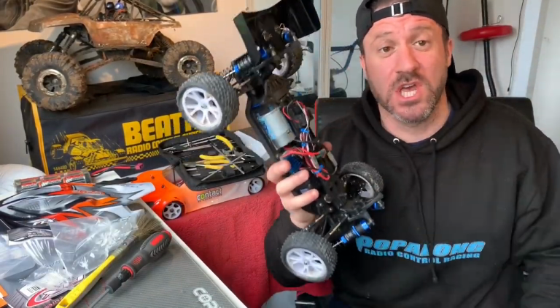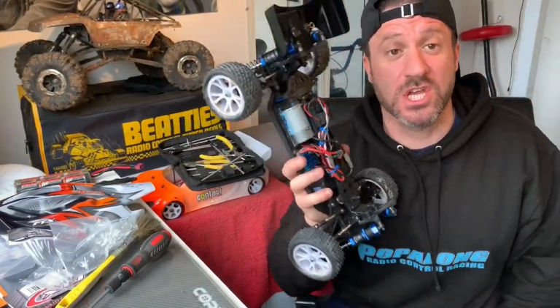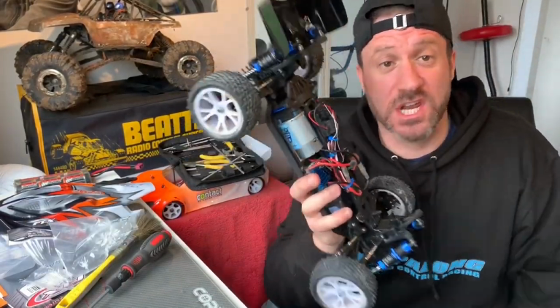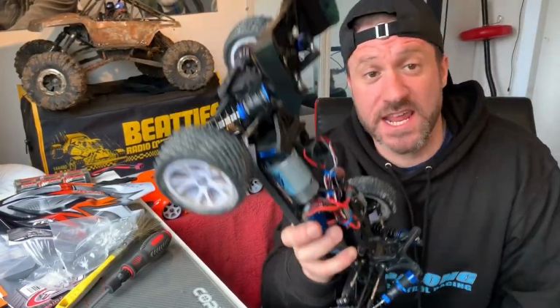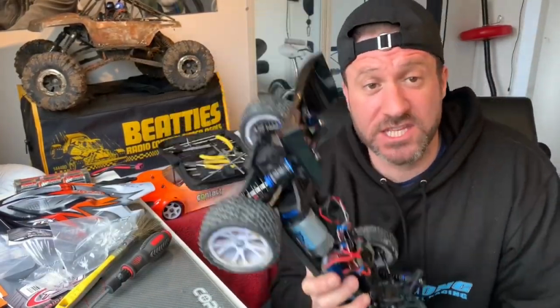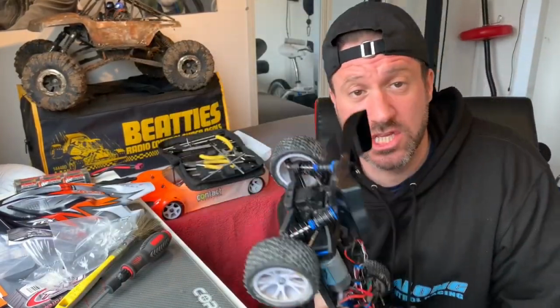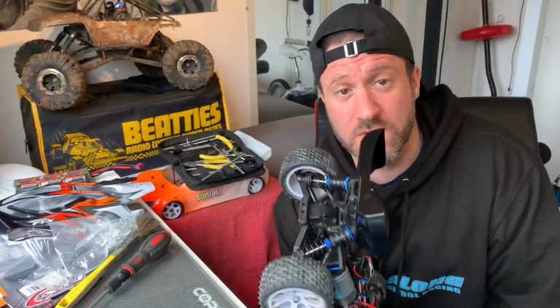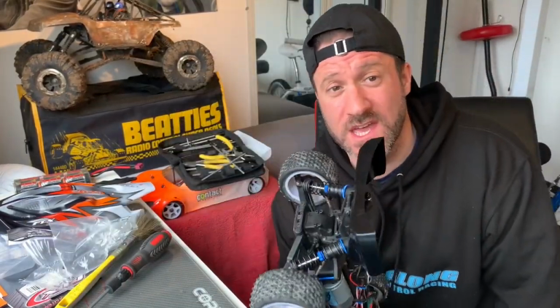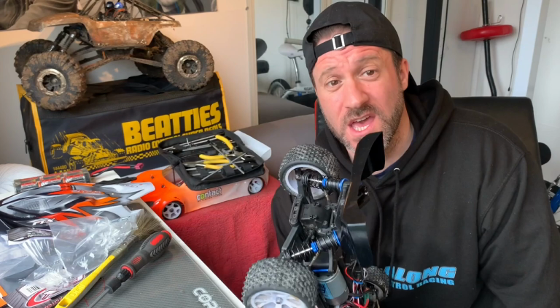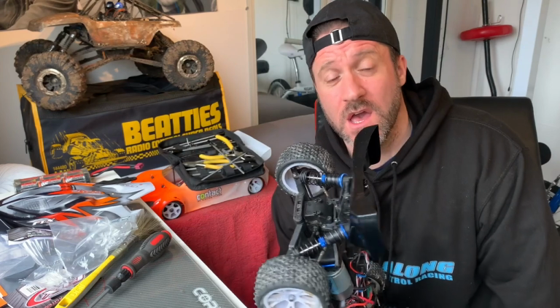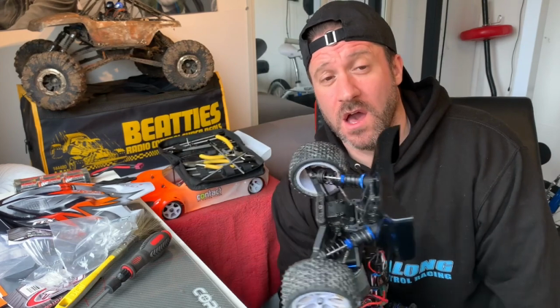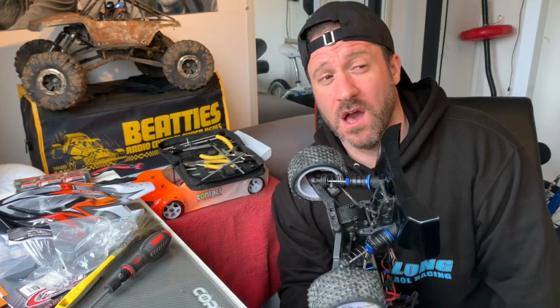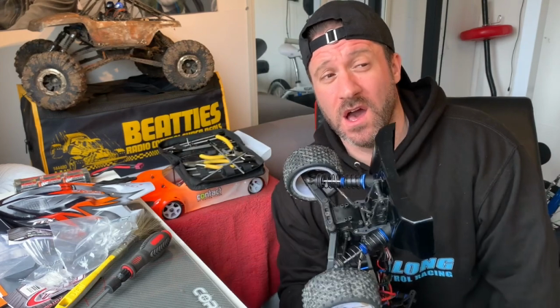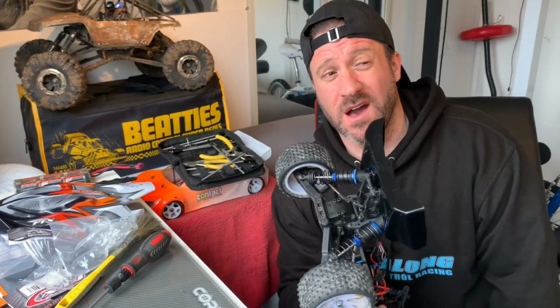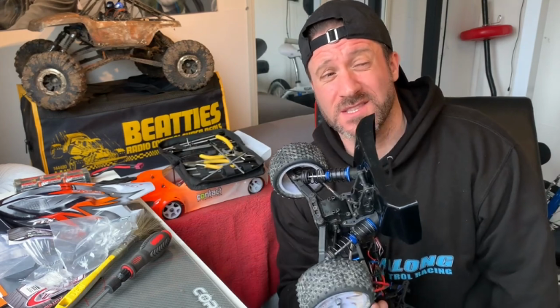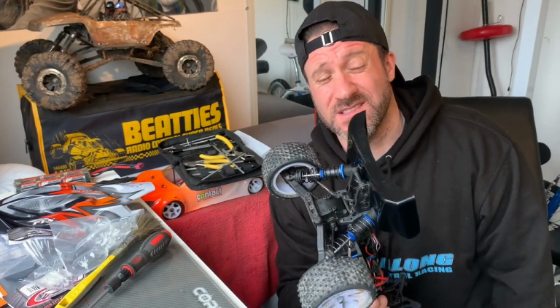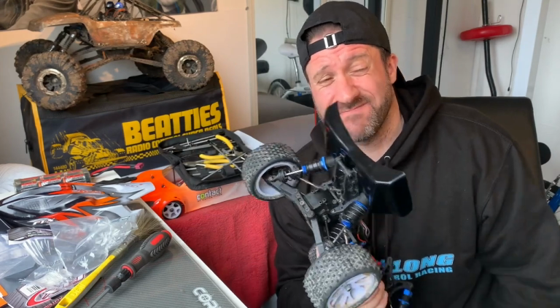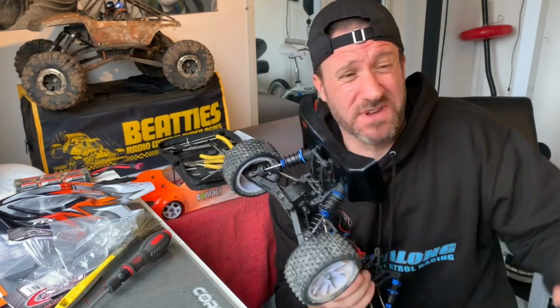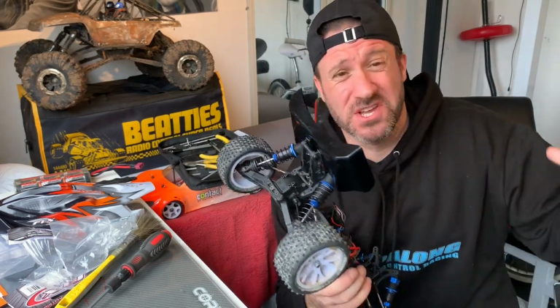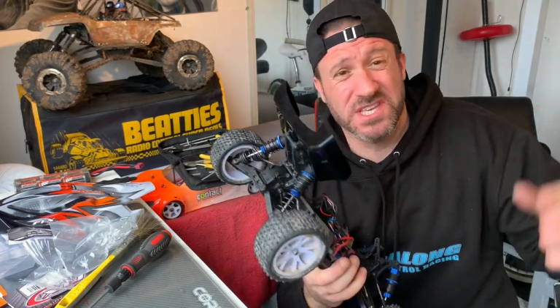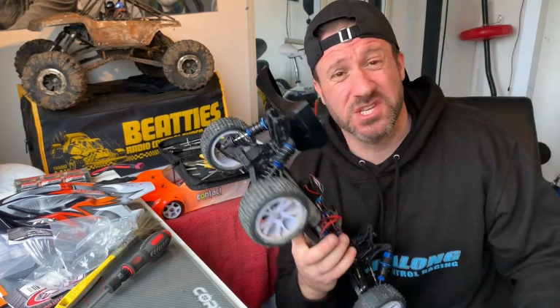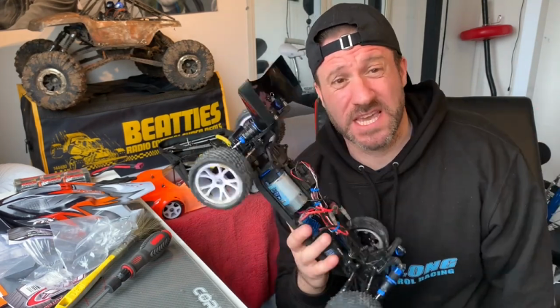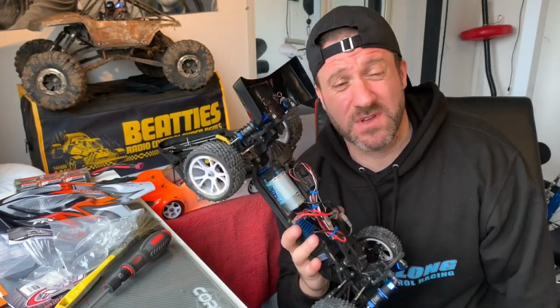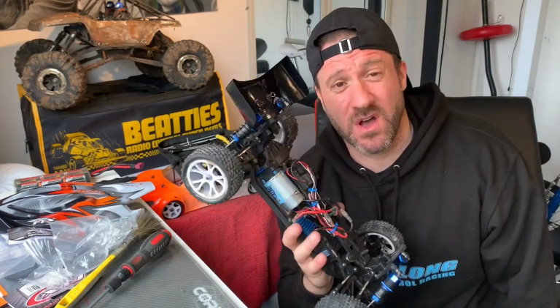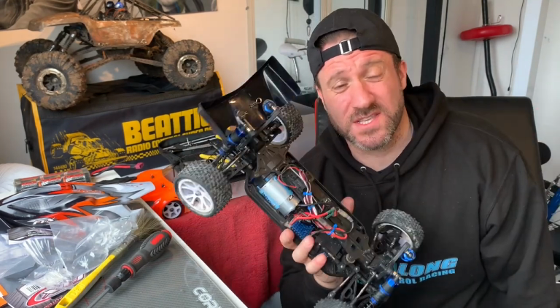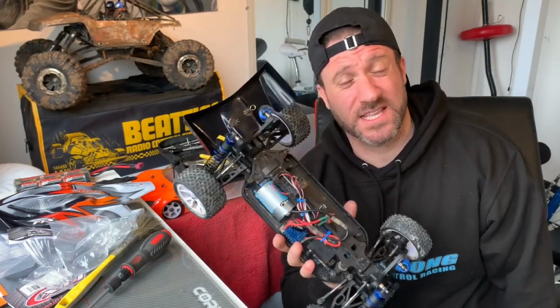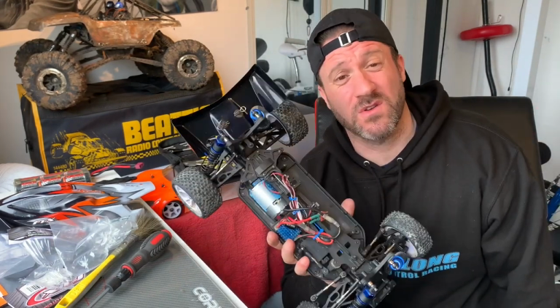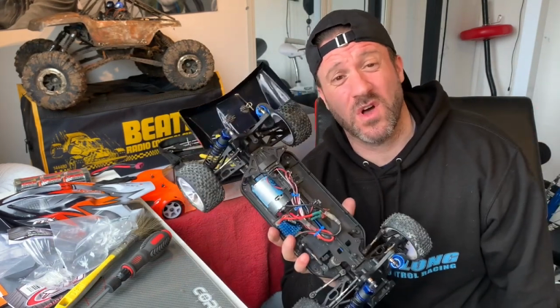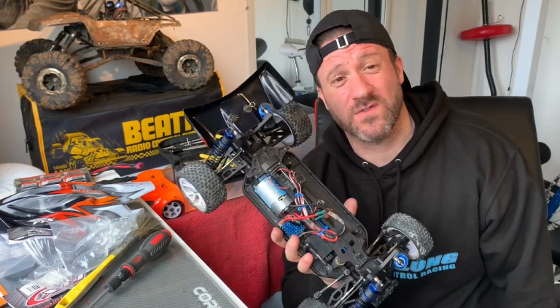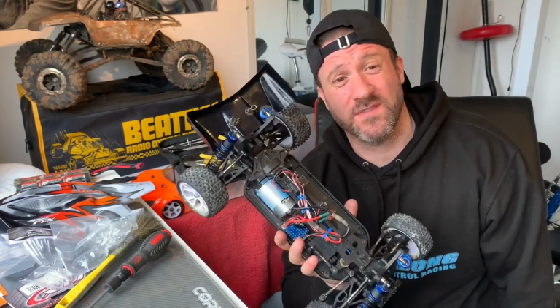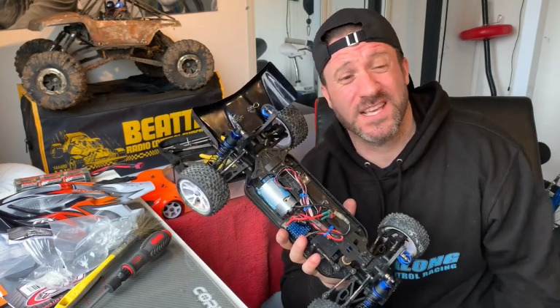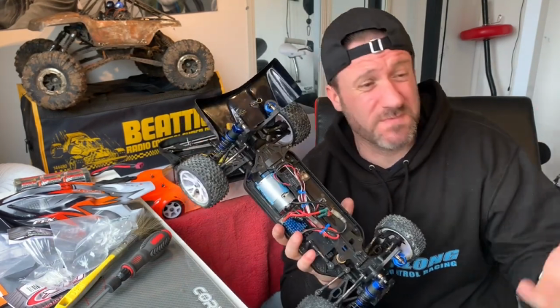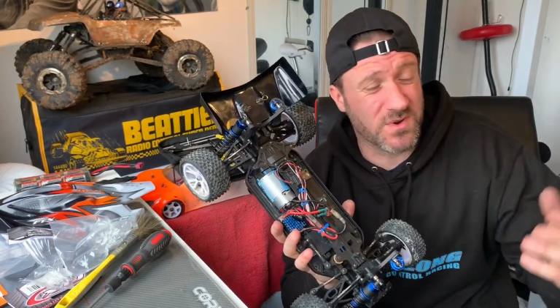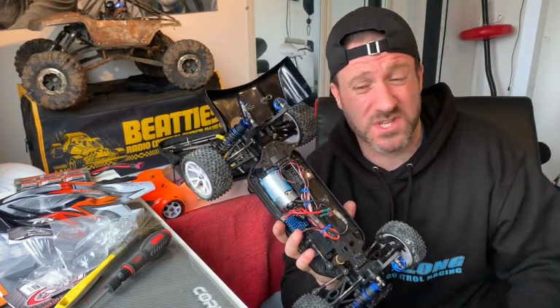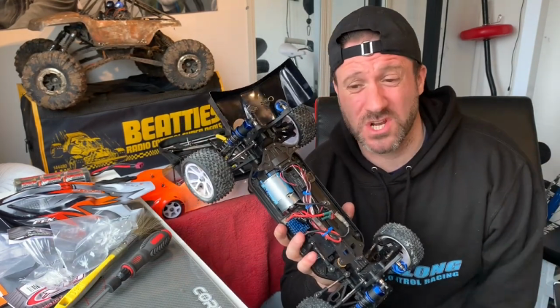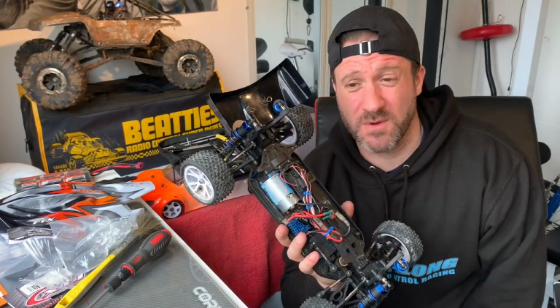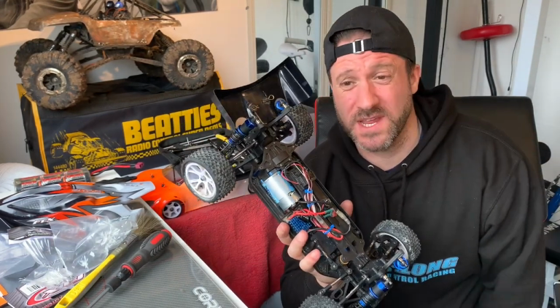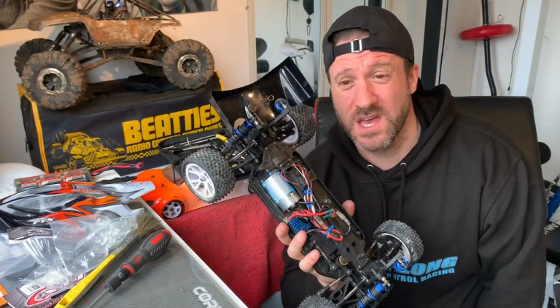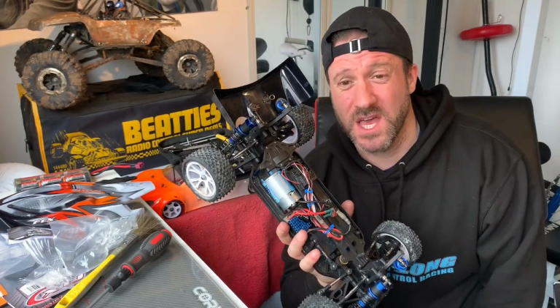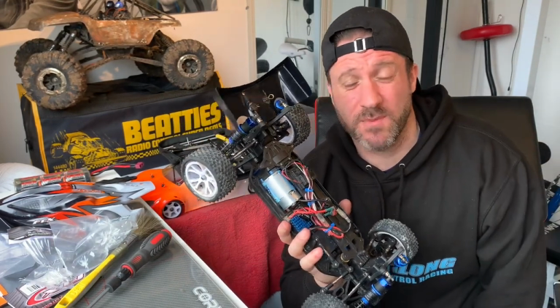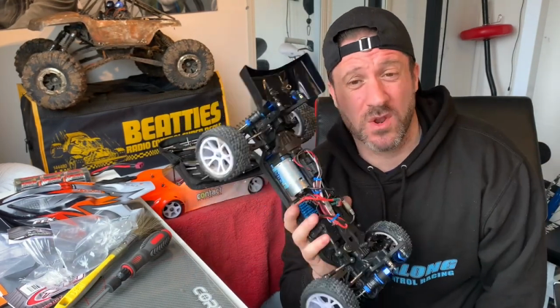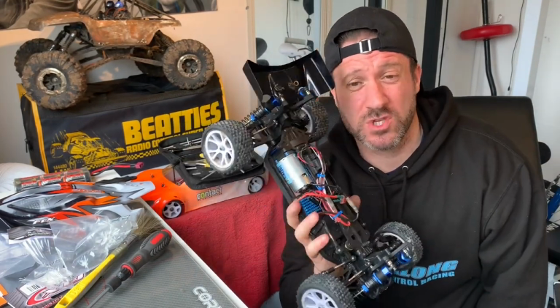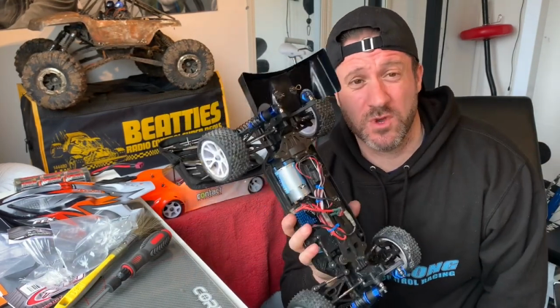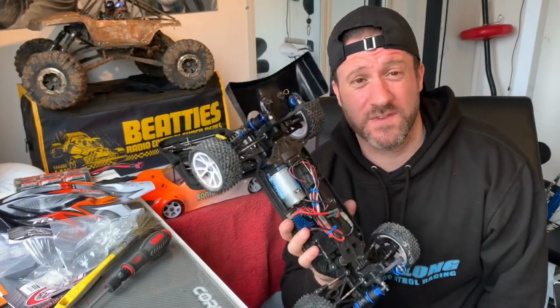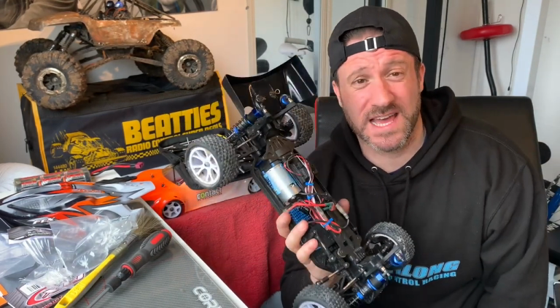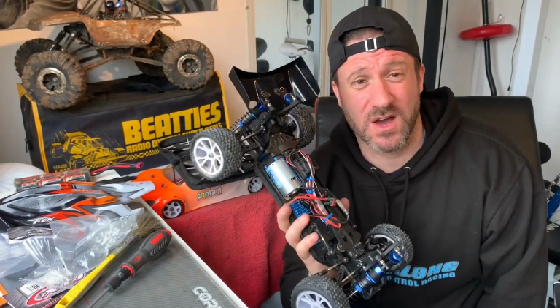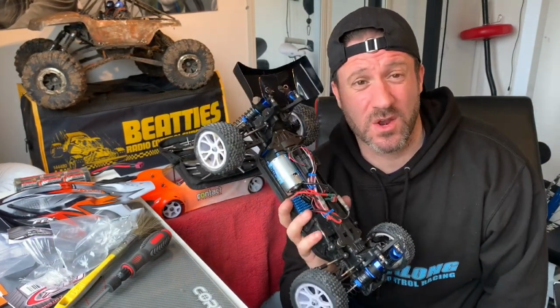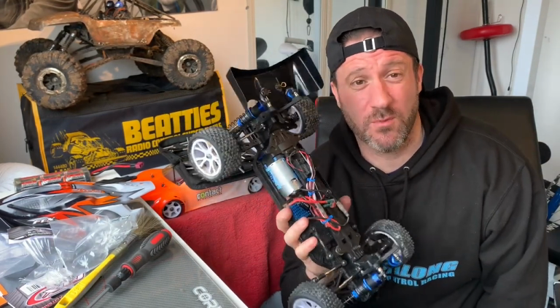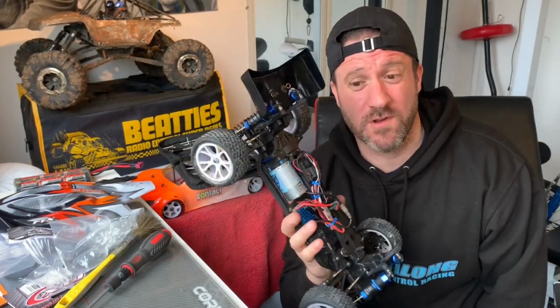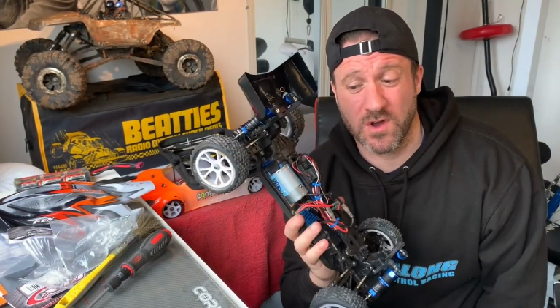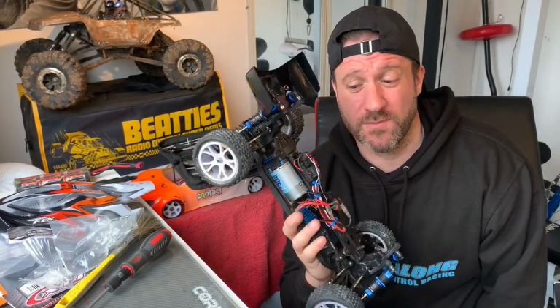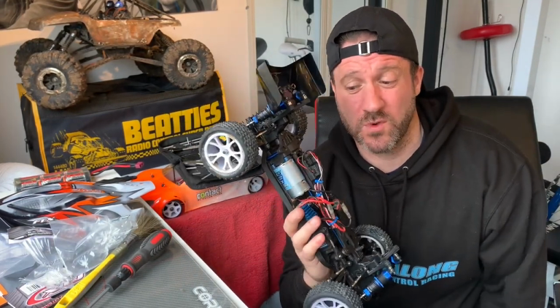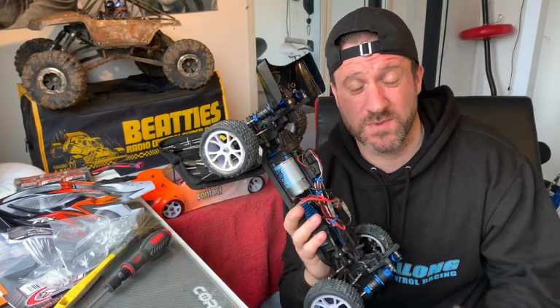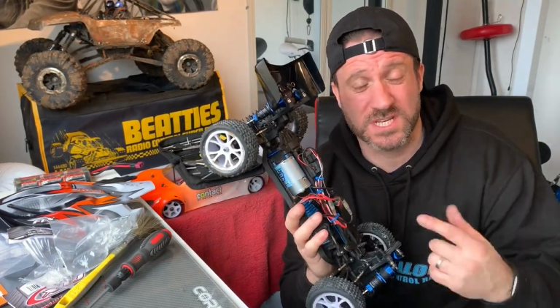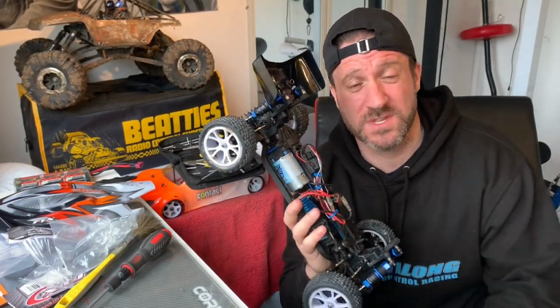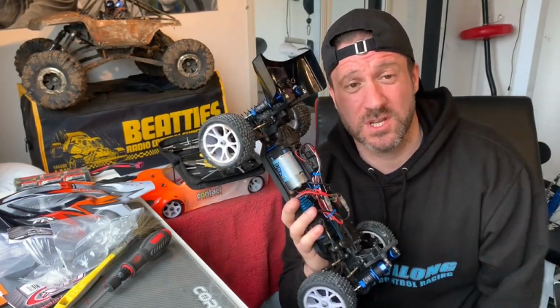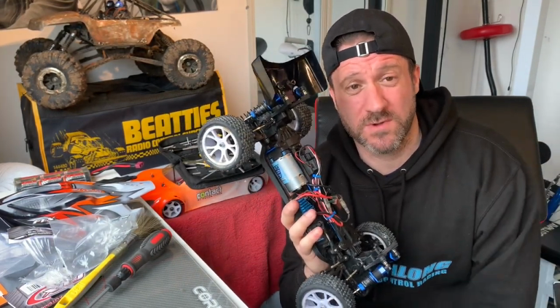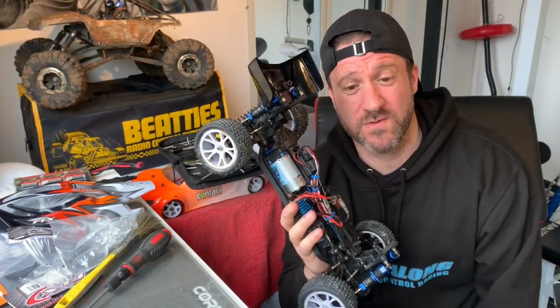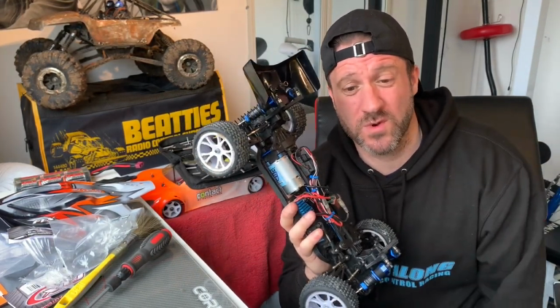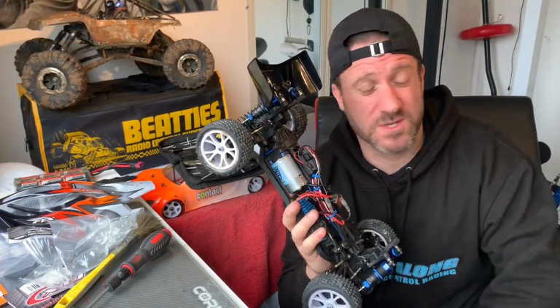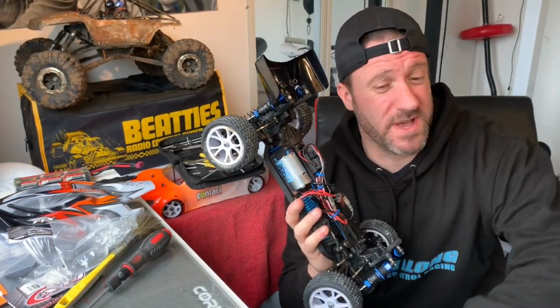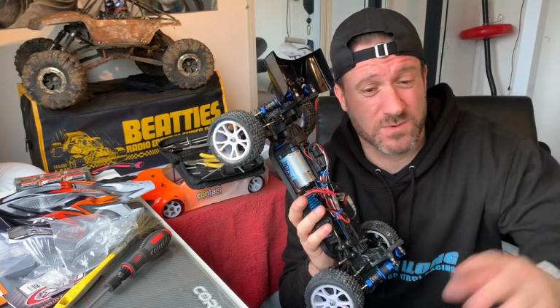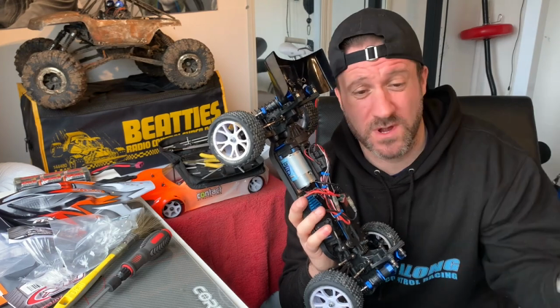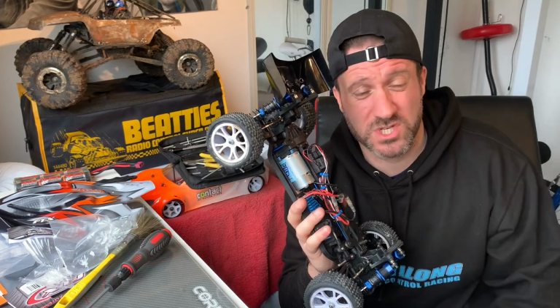You're going to need to do it because these are cheap cars — they don't last forever, let's be honest. They'll be a lot smoother now, a lot more reliable, especially with the new motor. All the spares are well cheap.